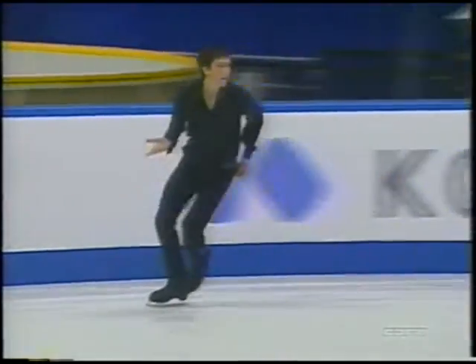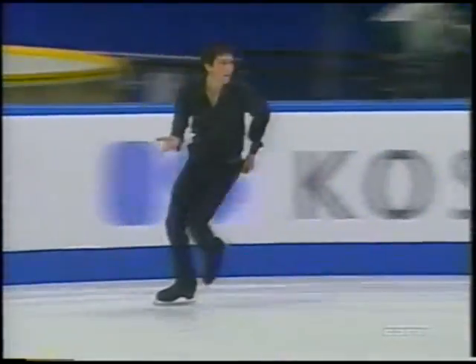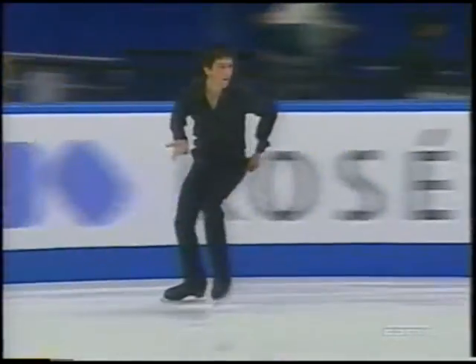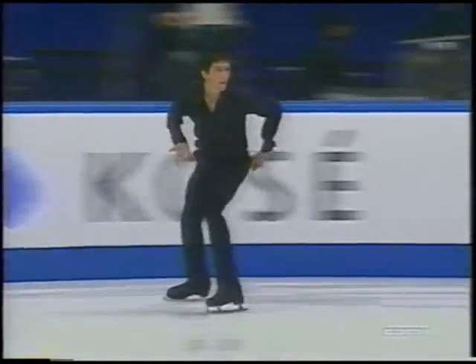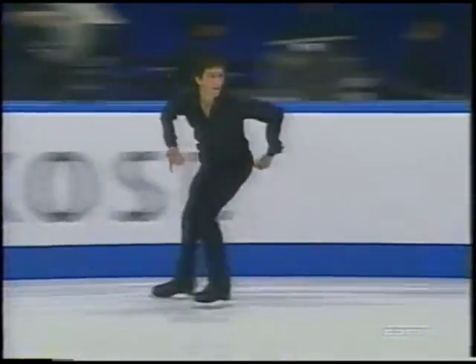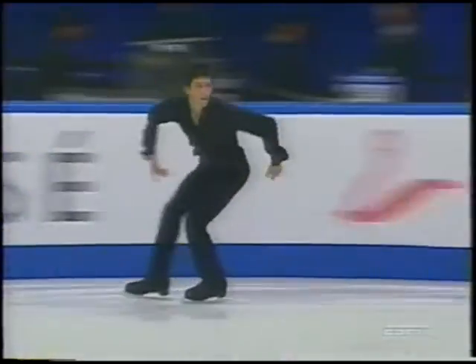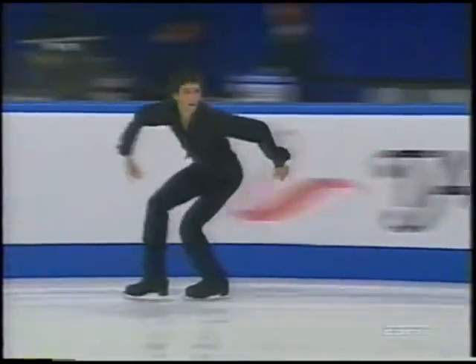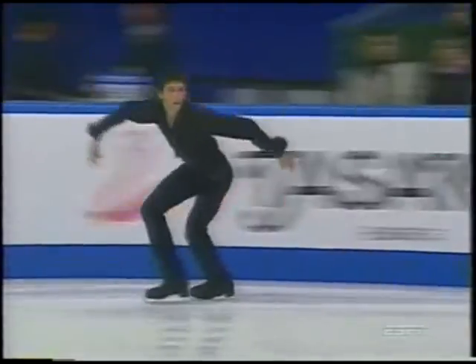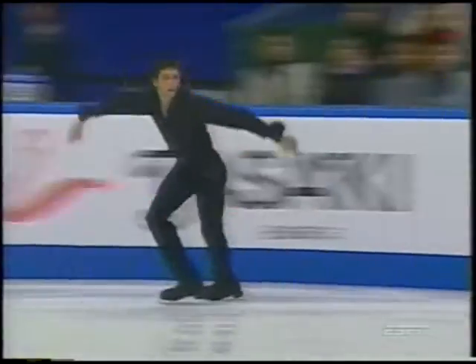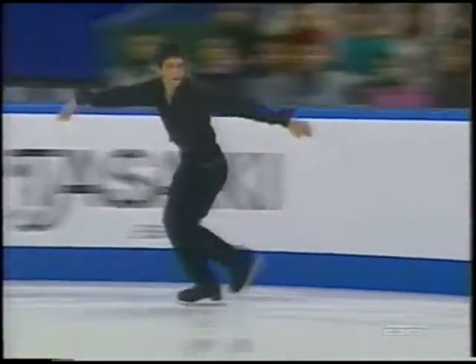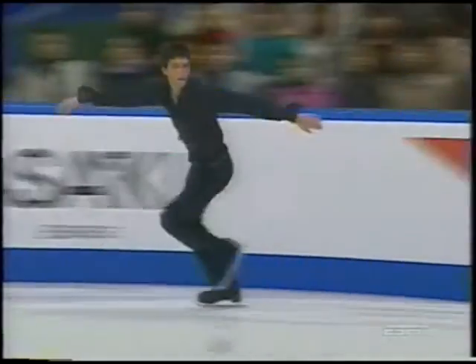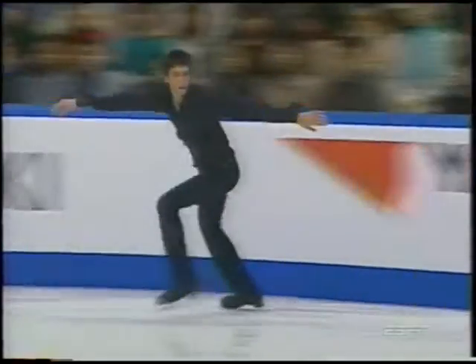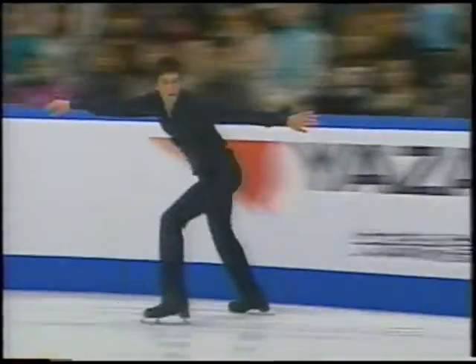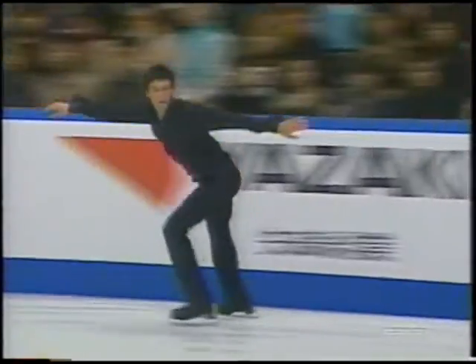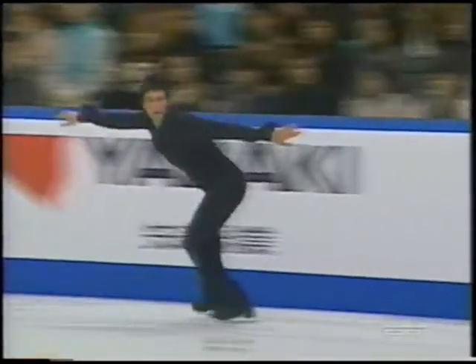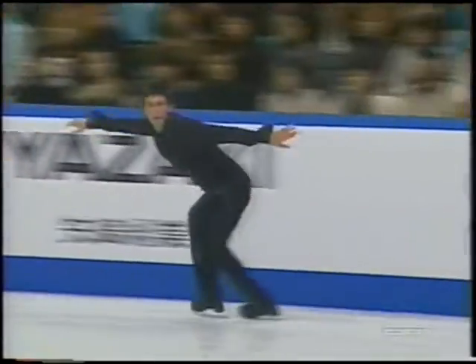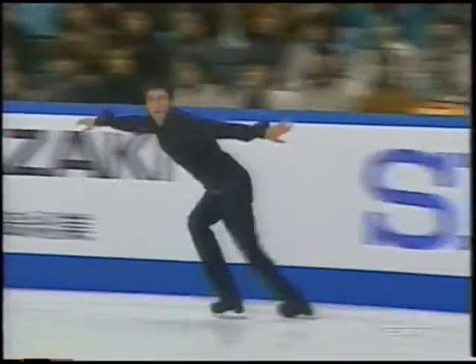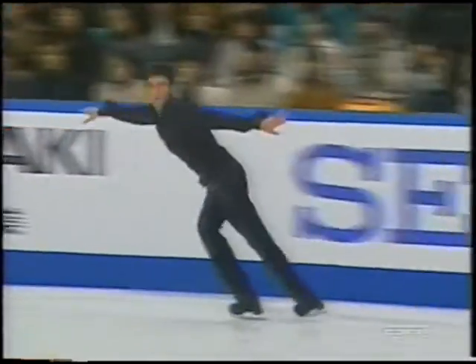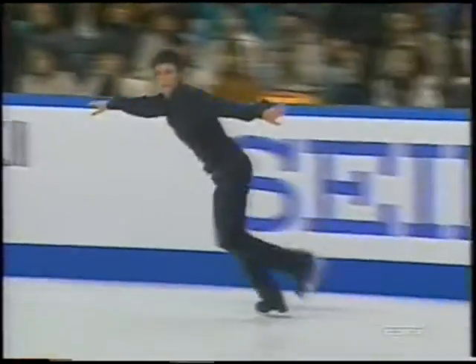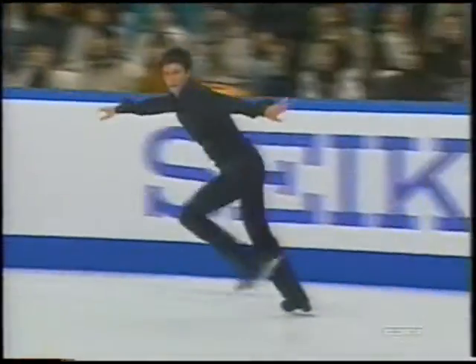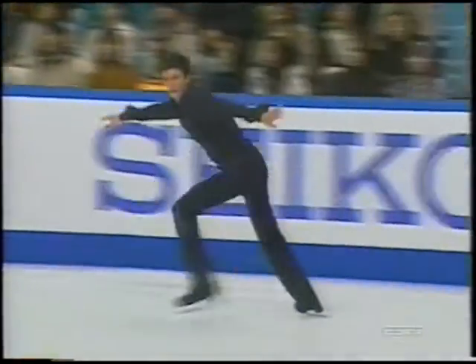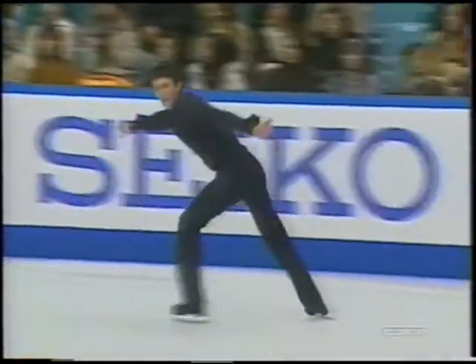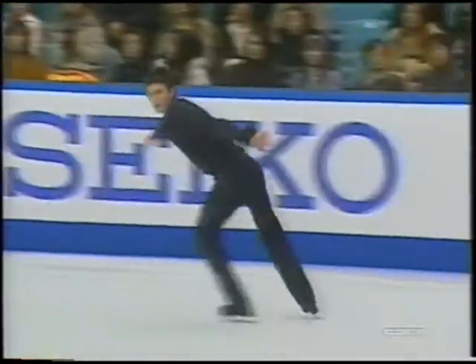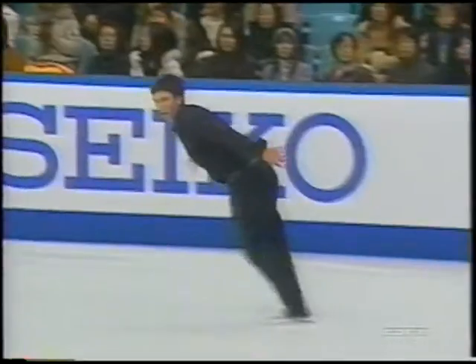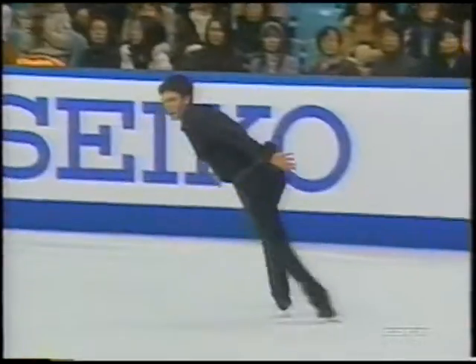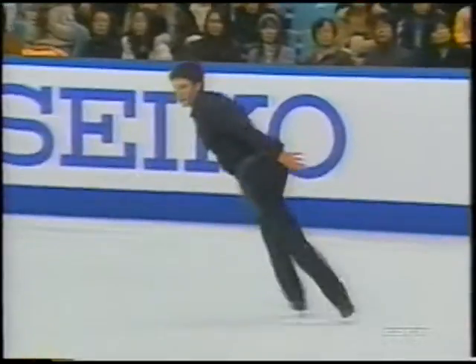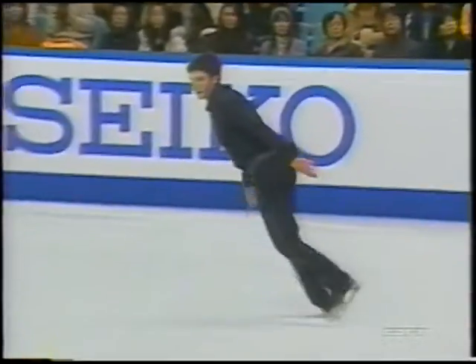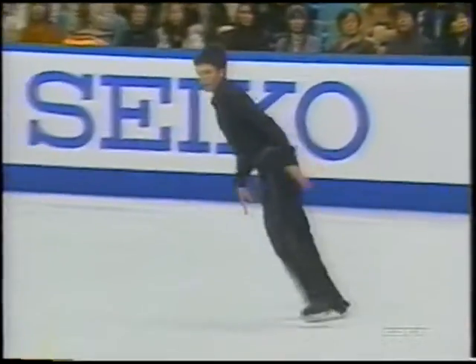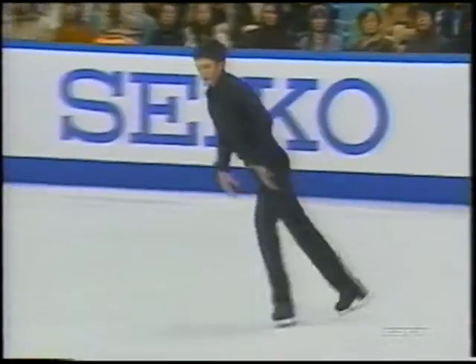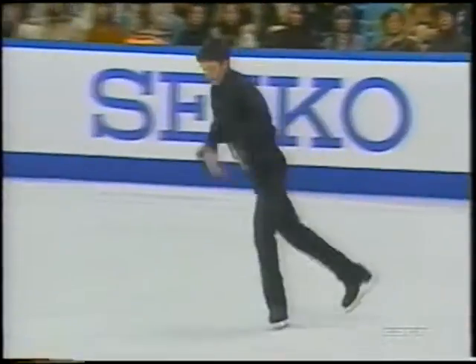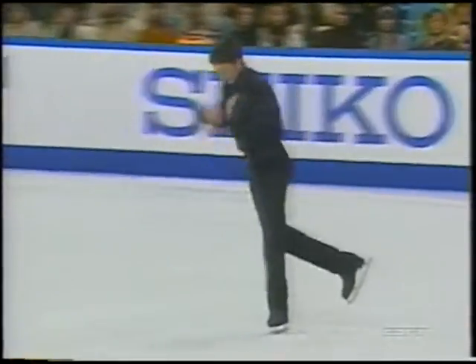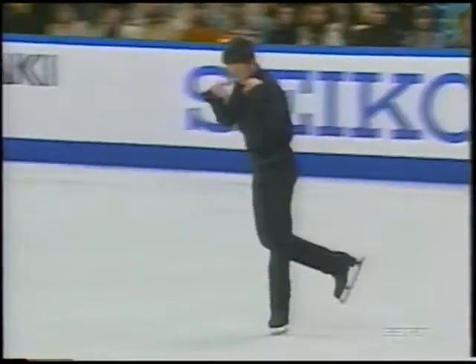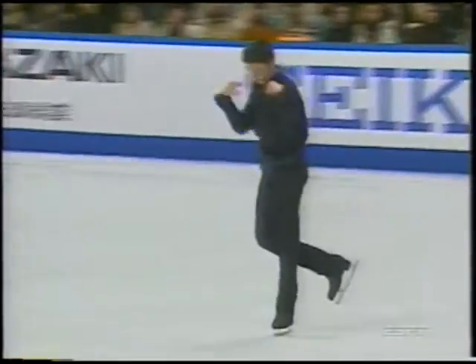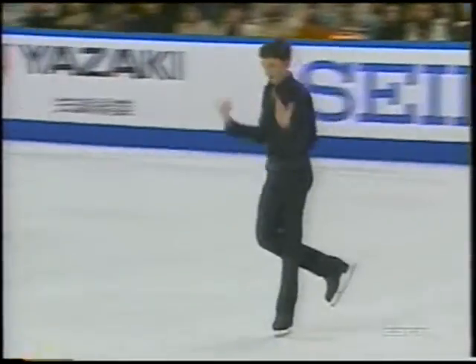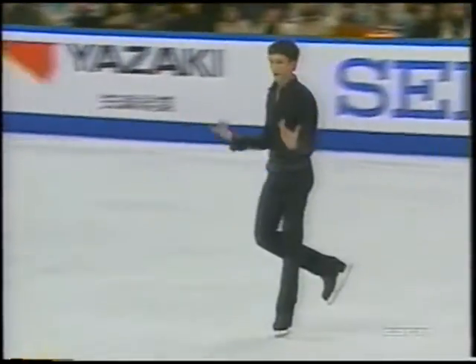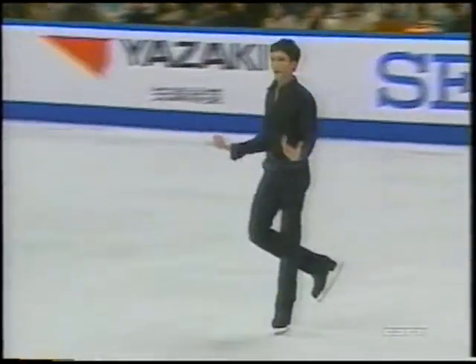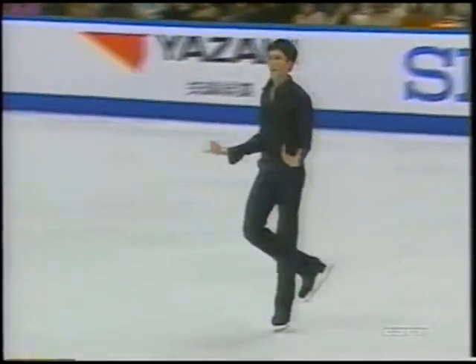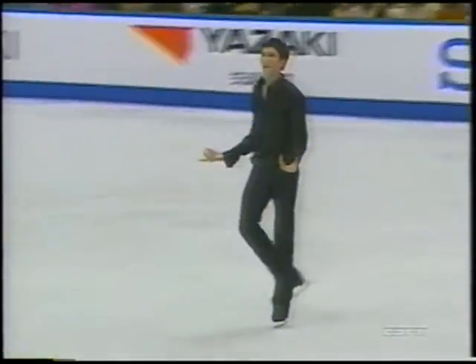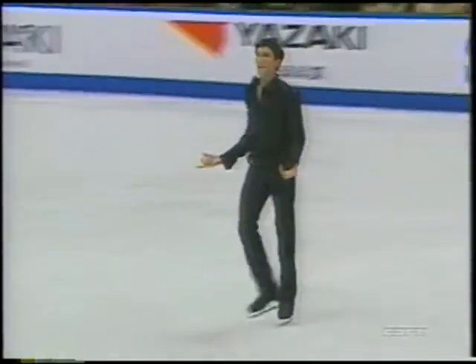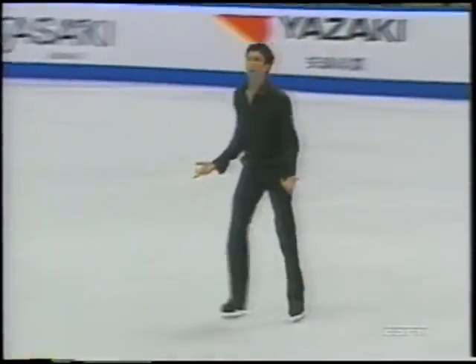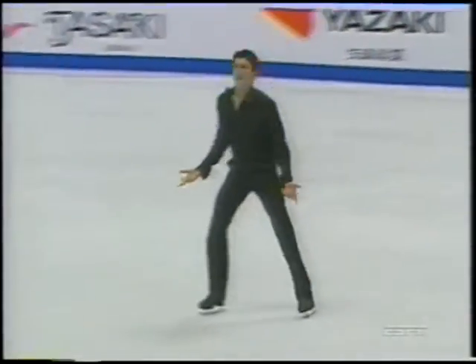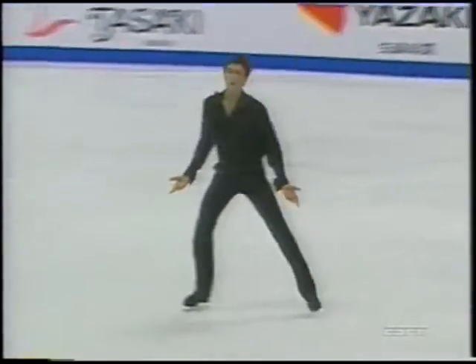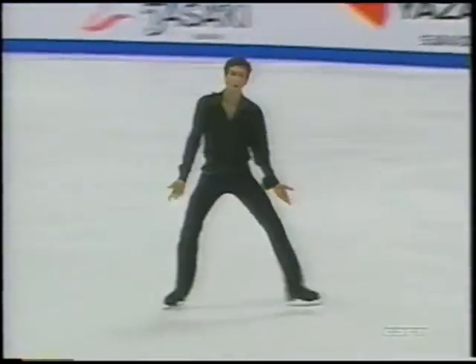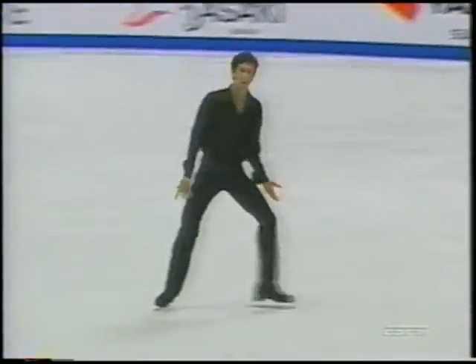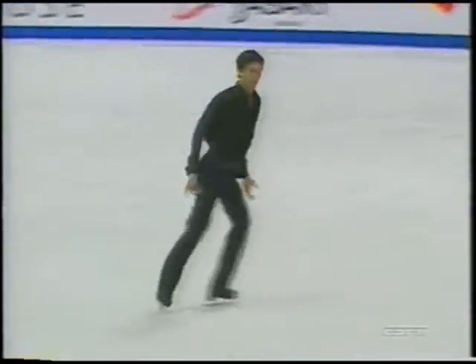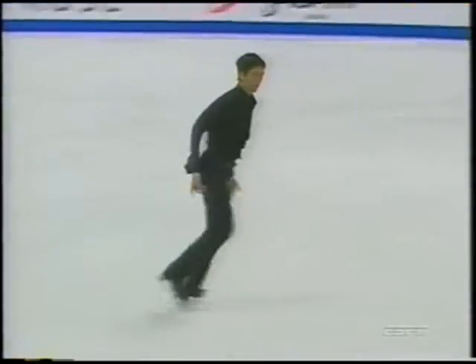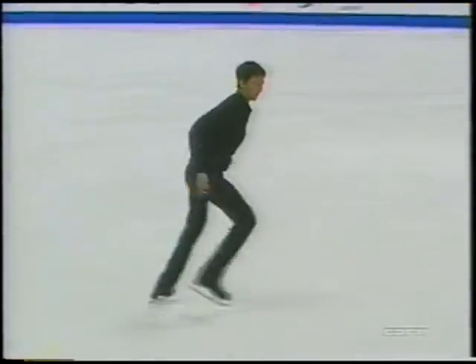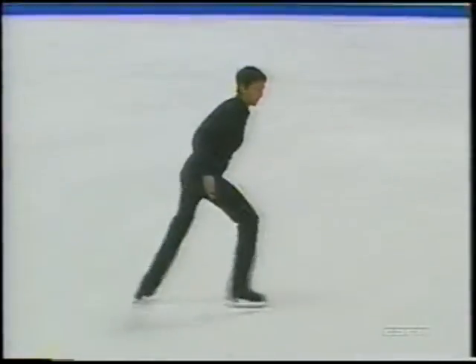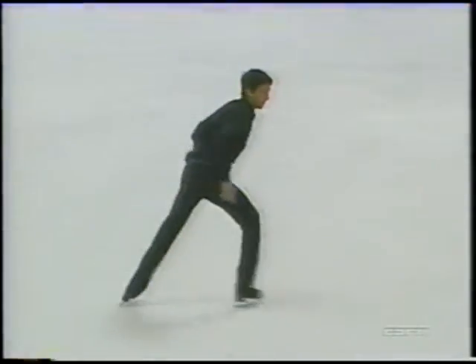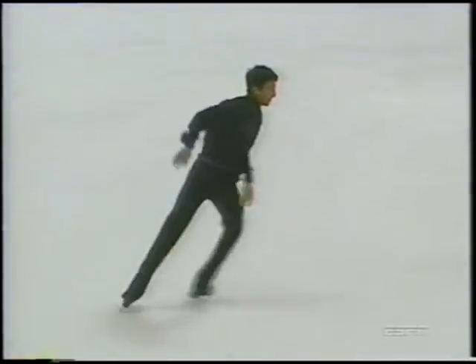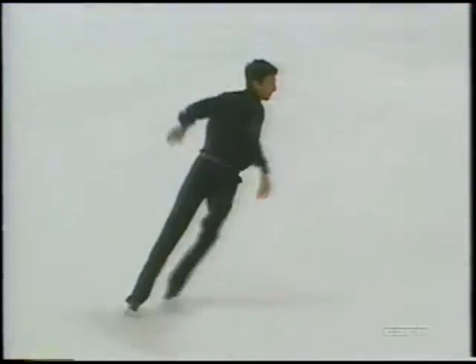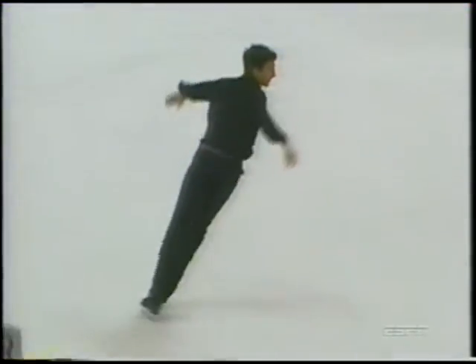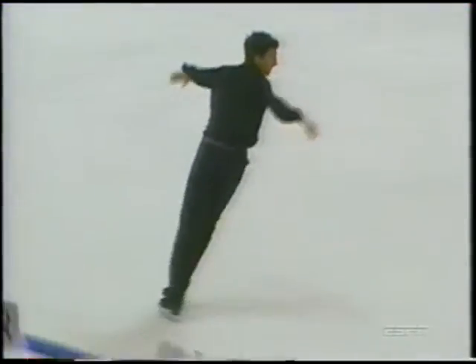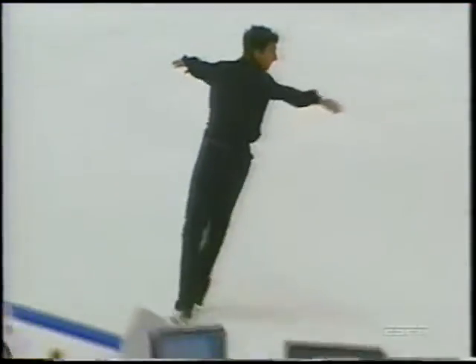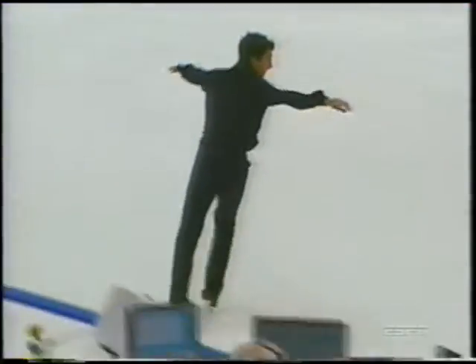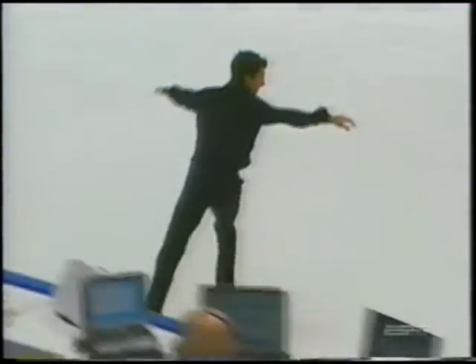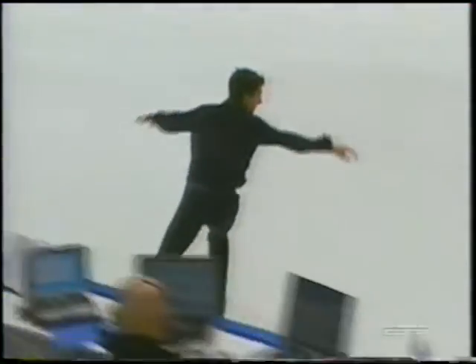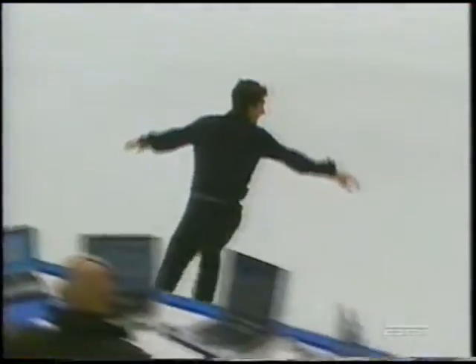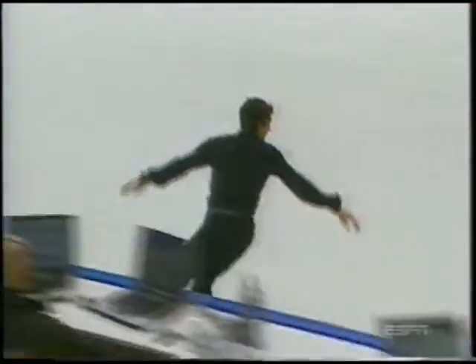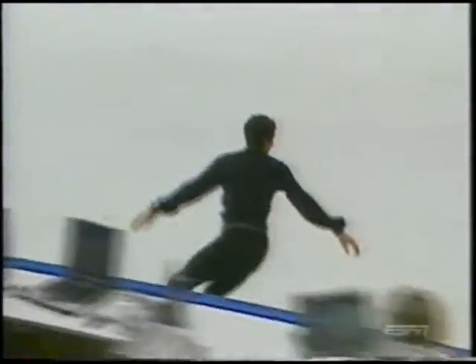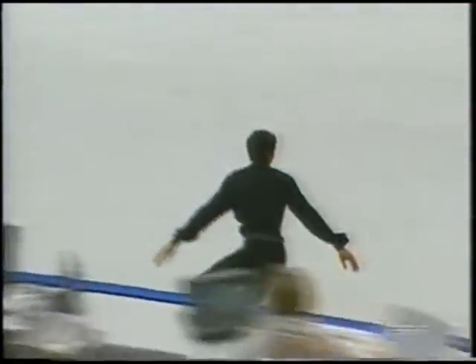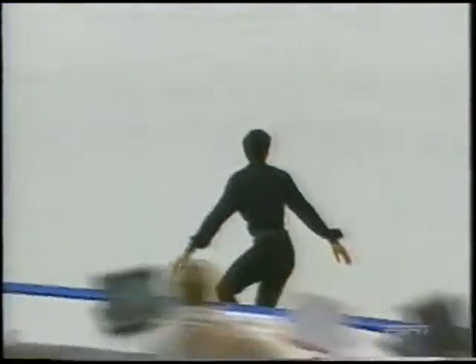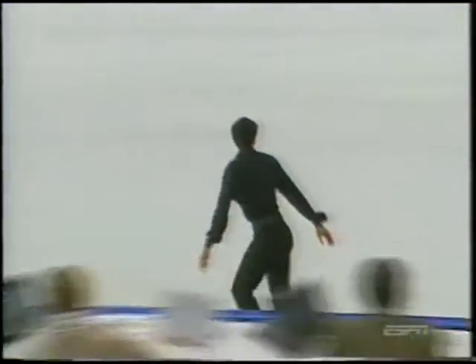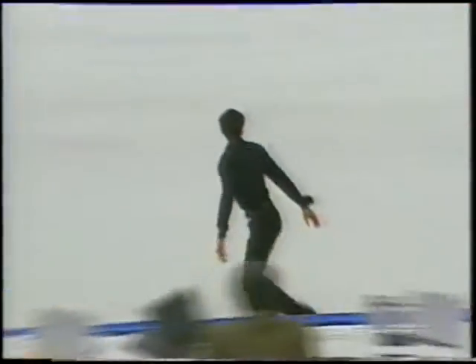The longer lines of this program are so much more suited to Evan's skating than Grease, which was very kind of finger-snapping and fun.